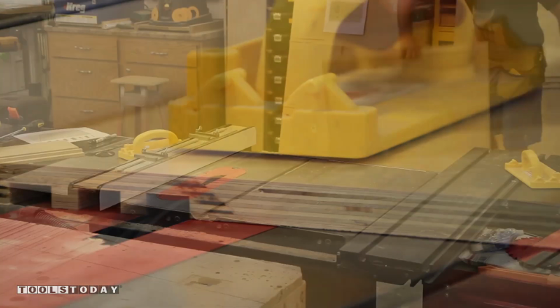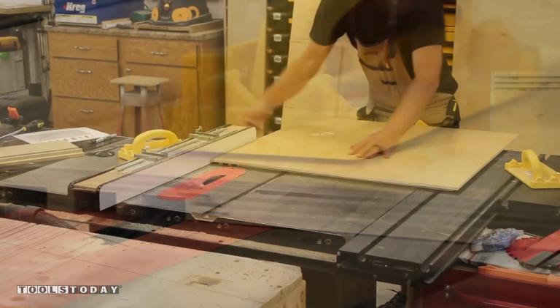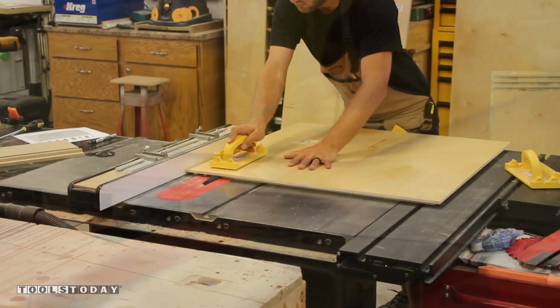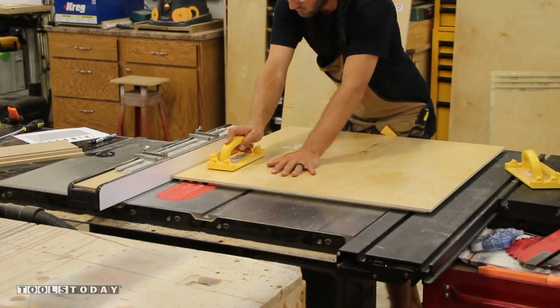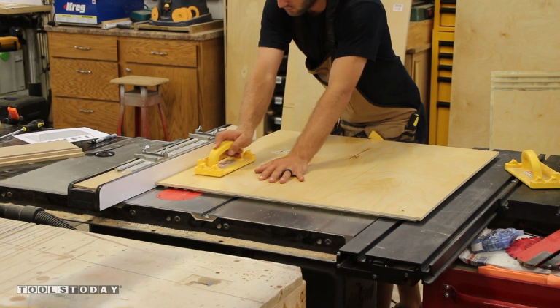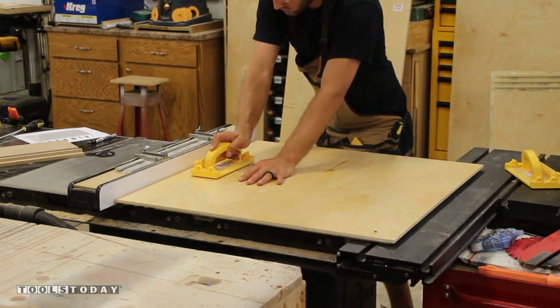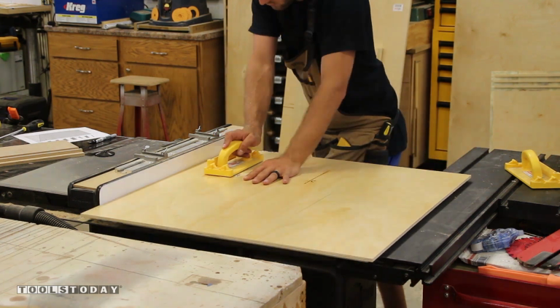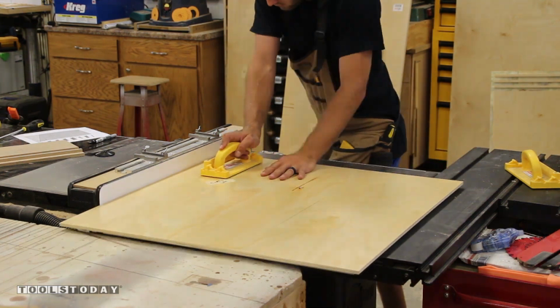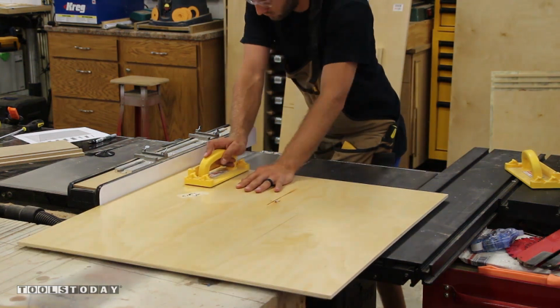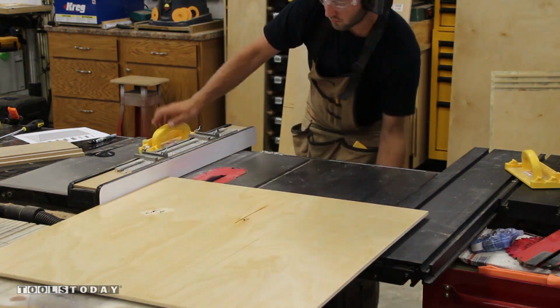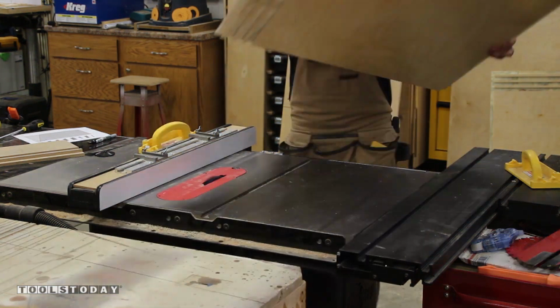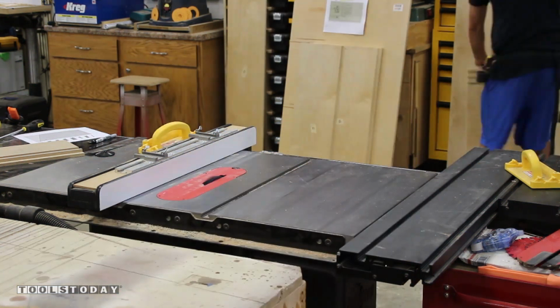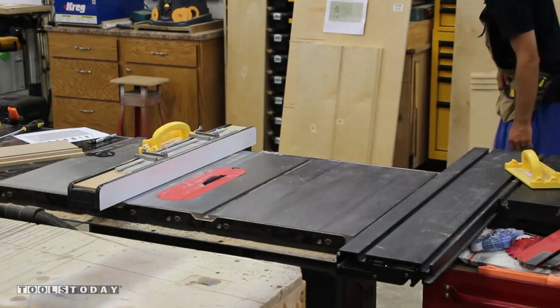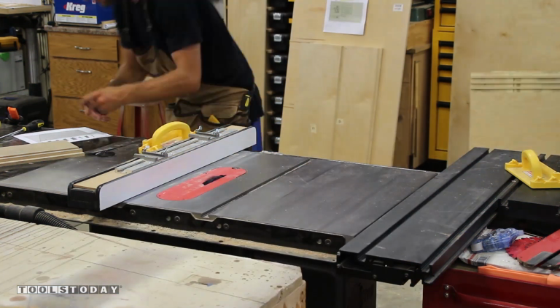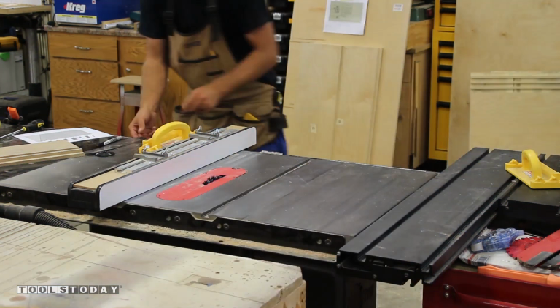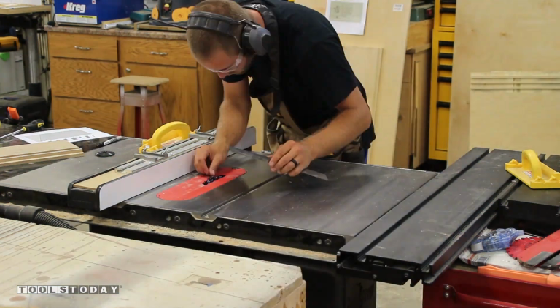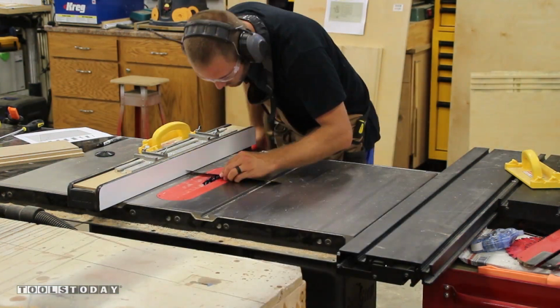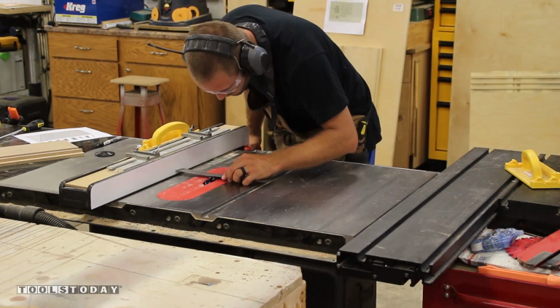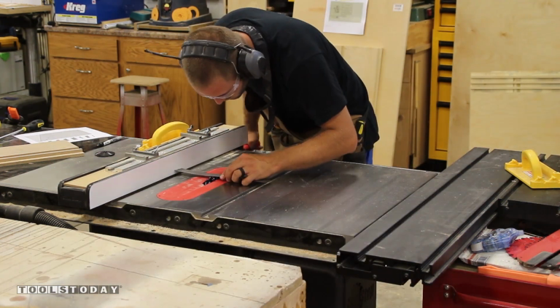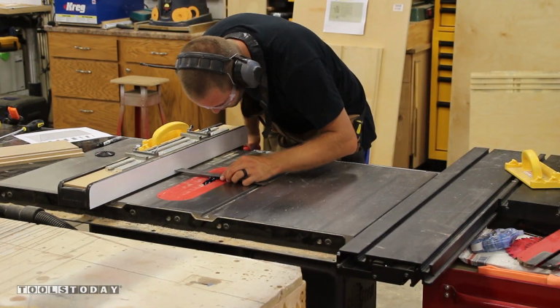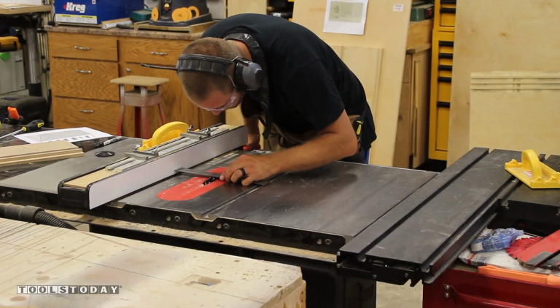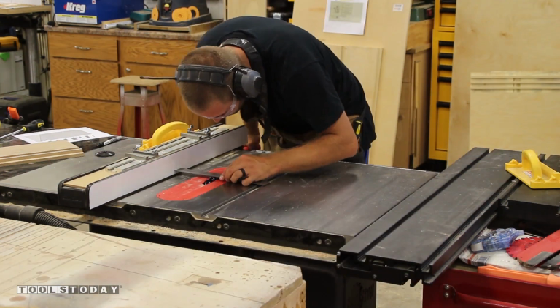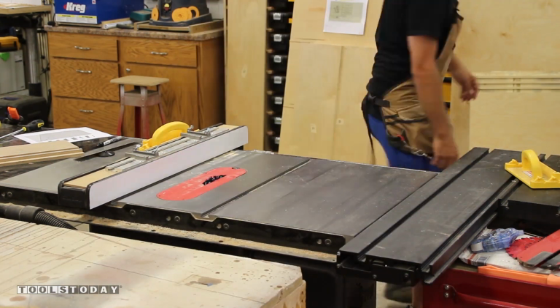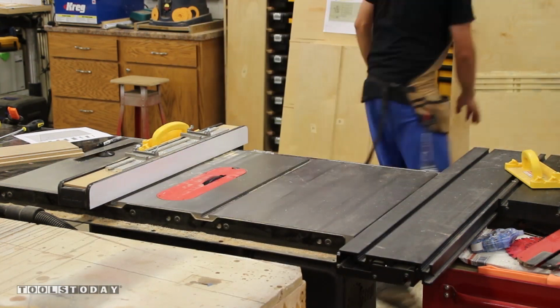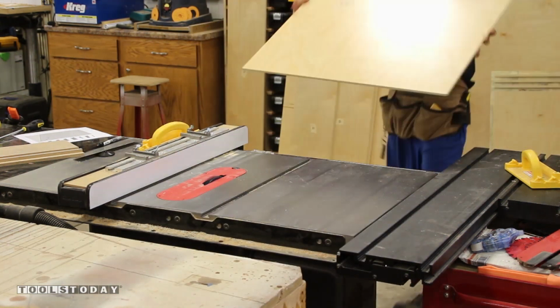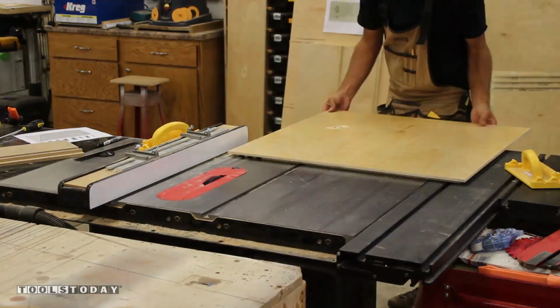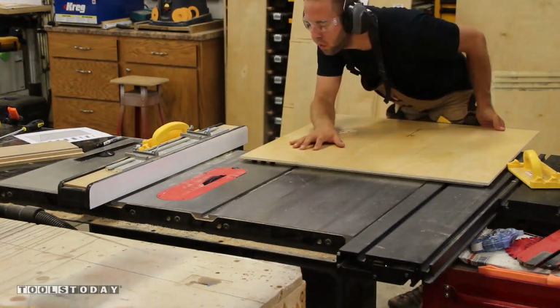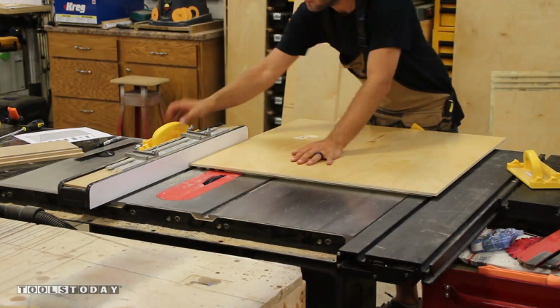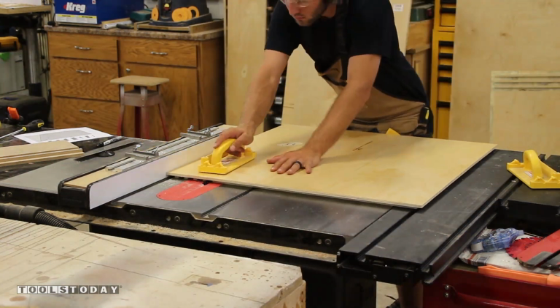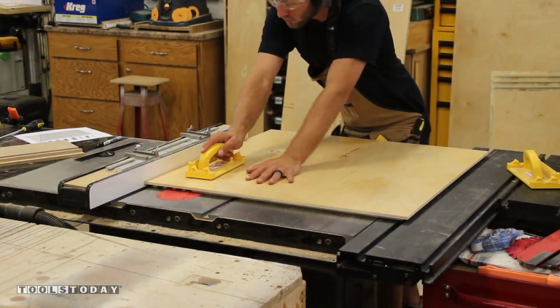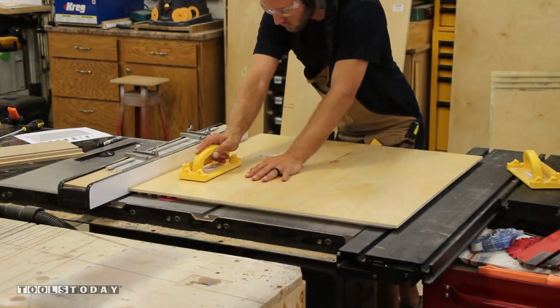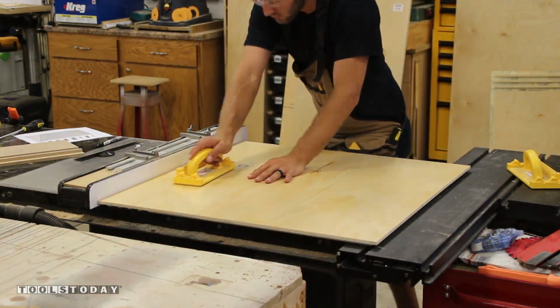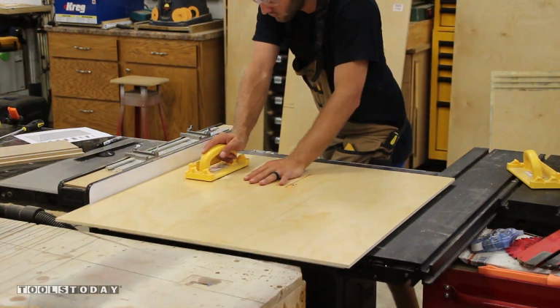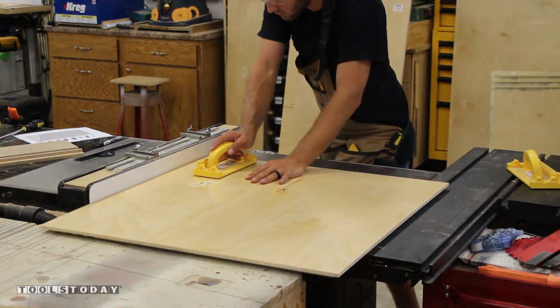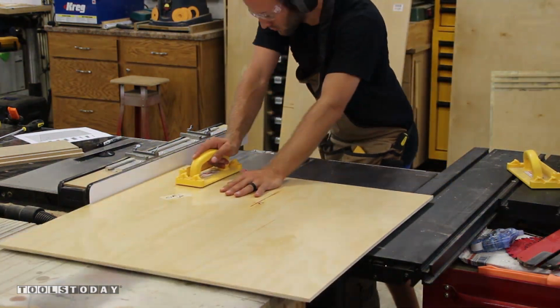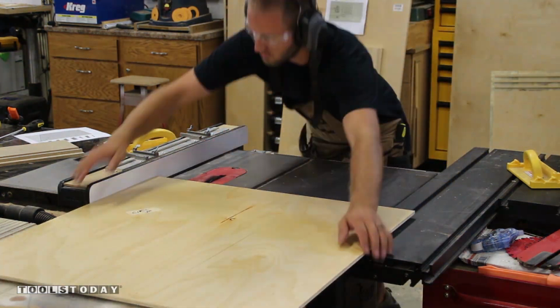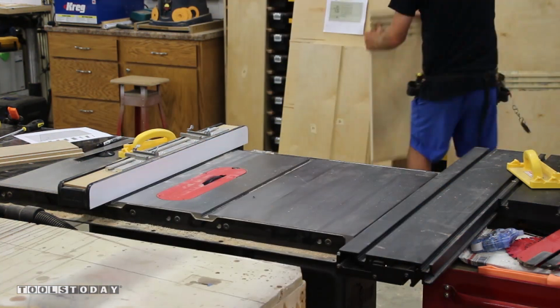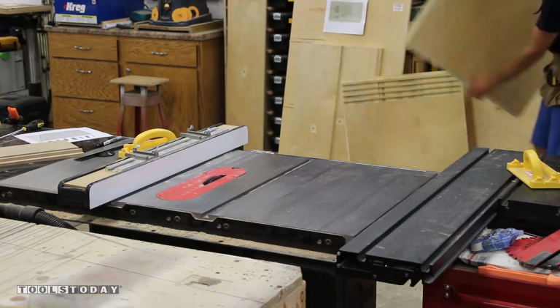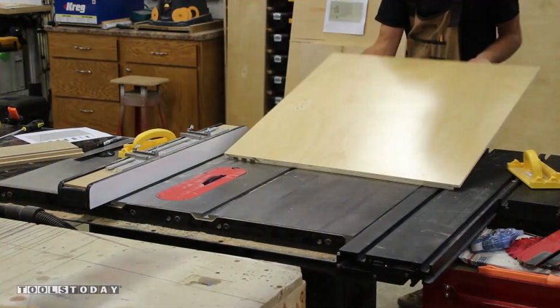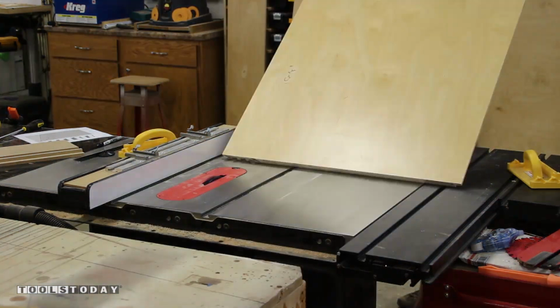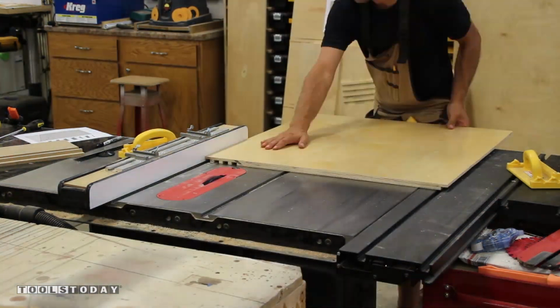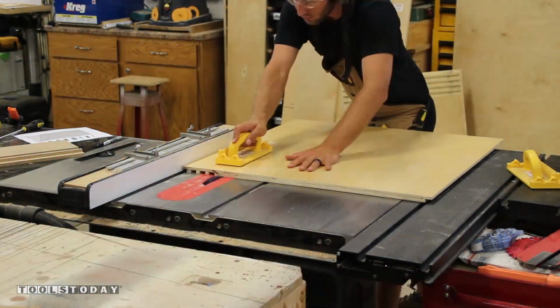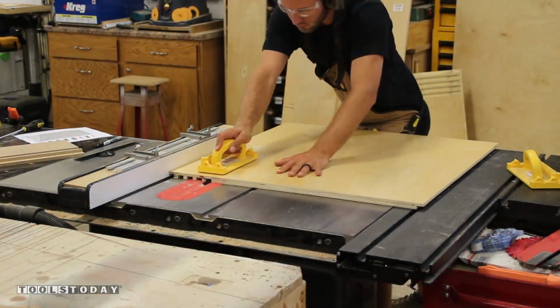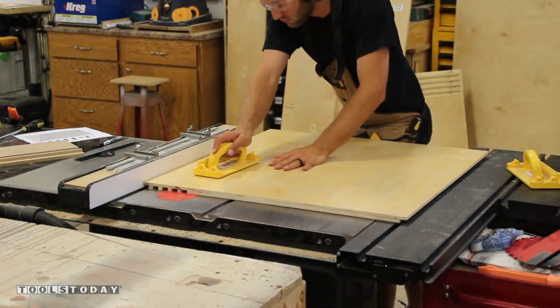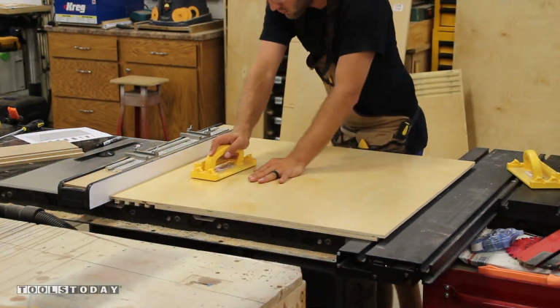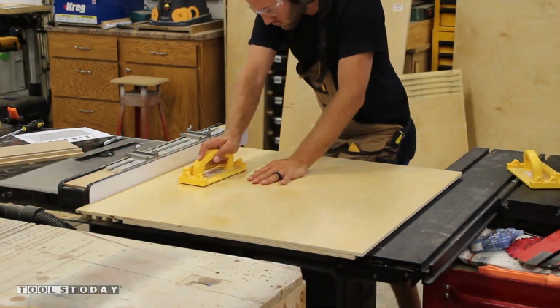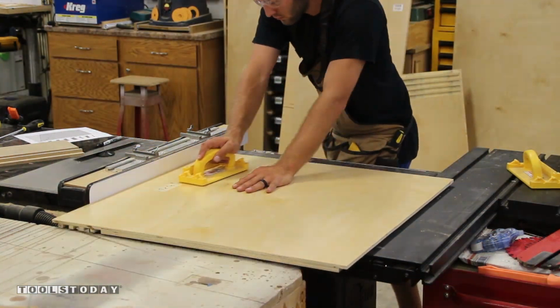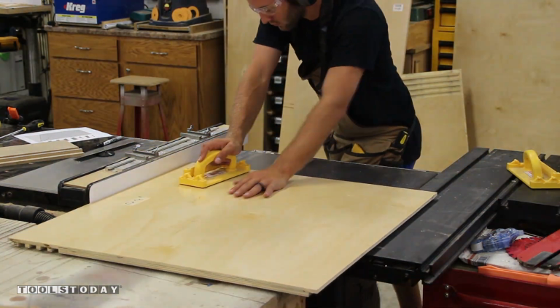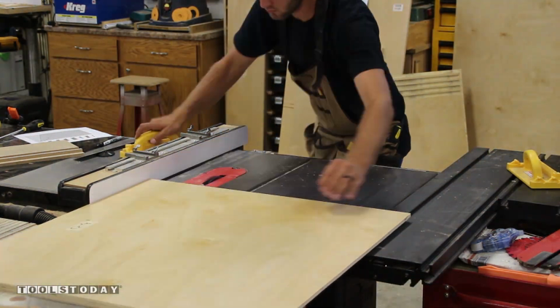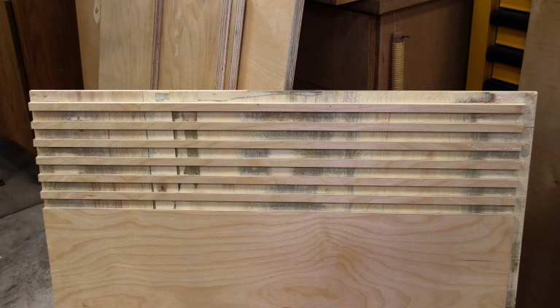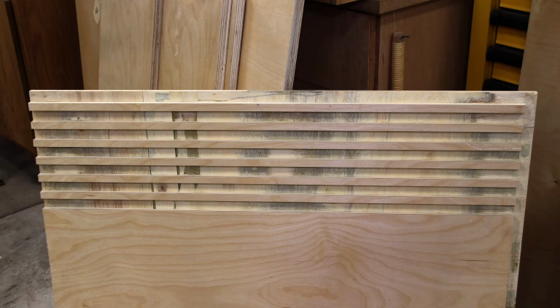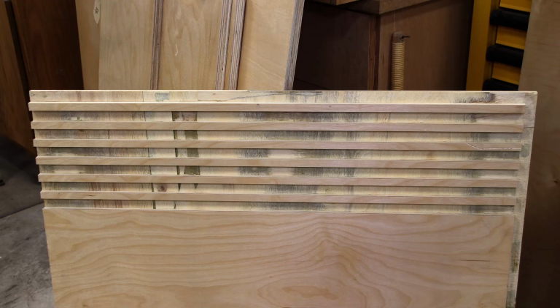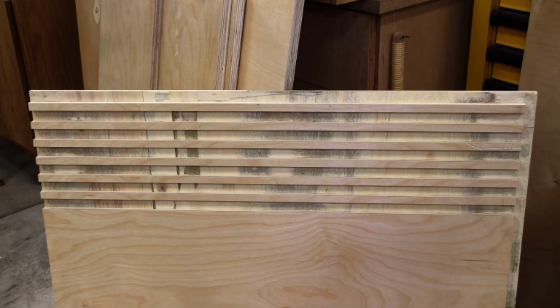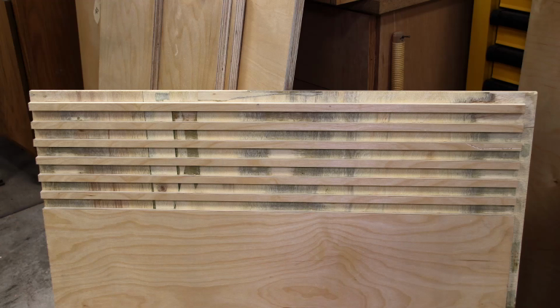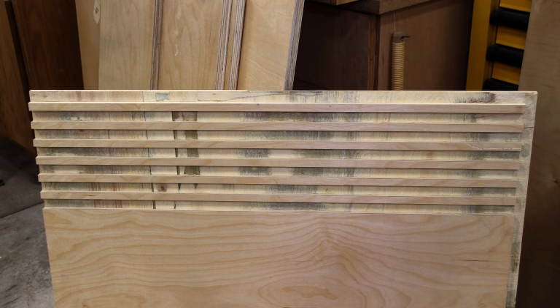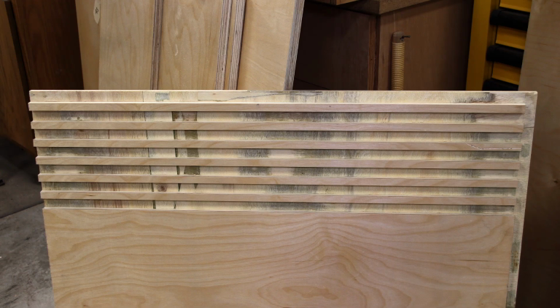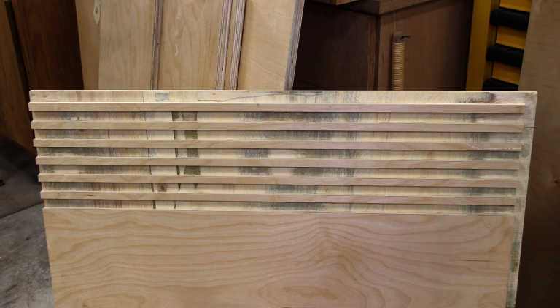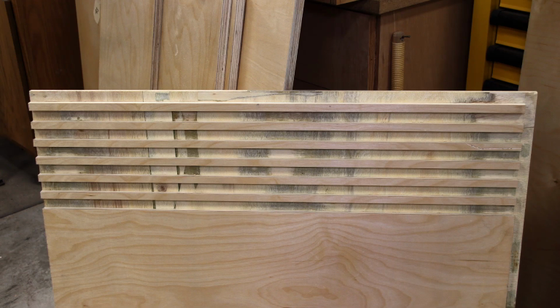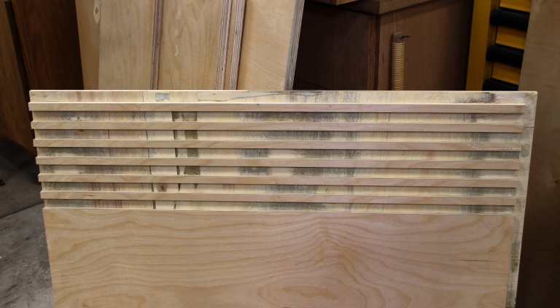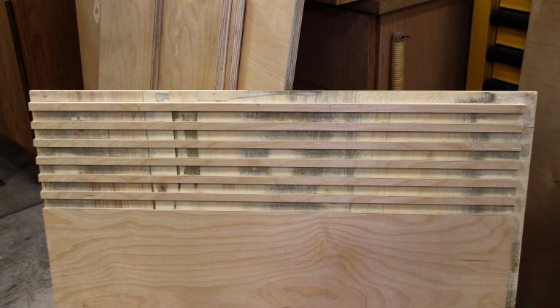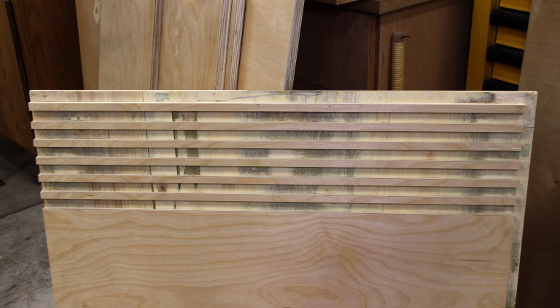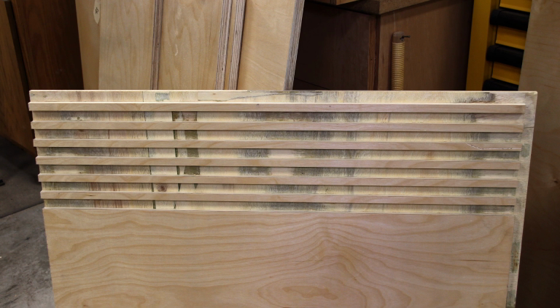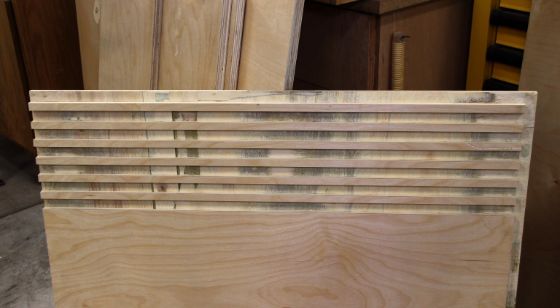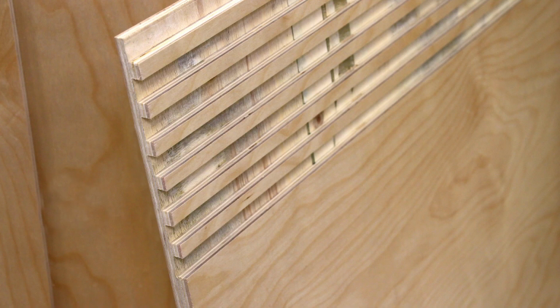Here you can see a sped-up process of switching between sides, adjusting the fence, and repeating until we have all six sets of grooves completed.